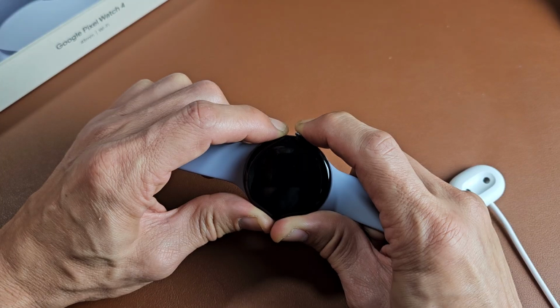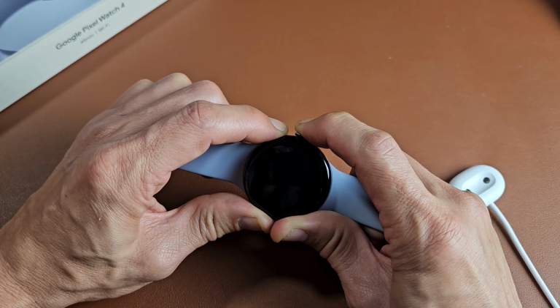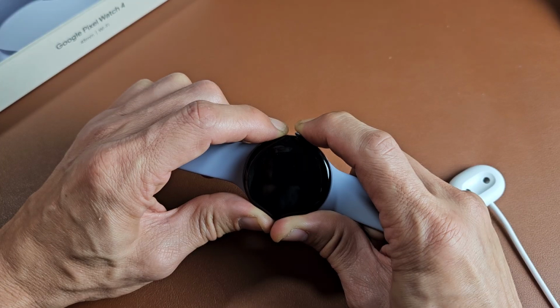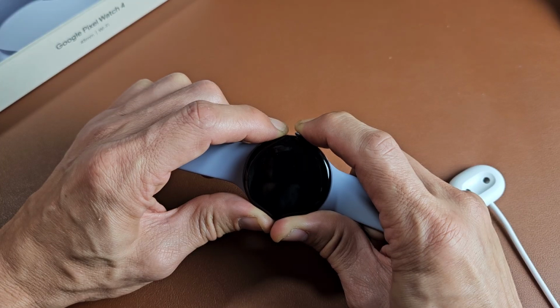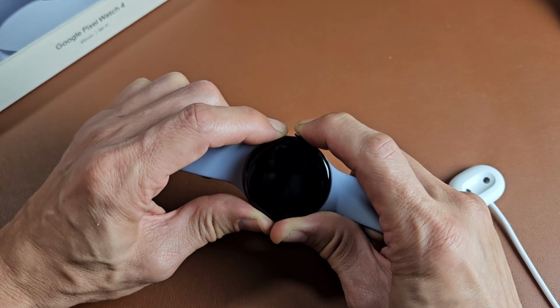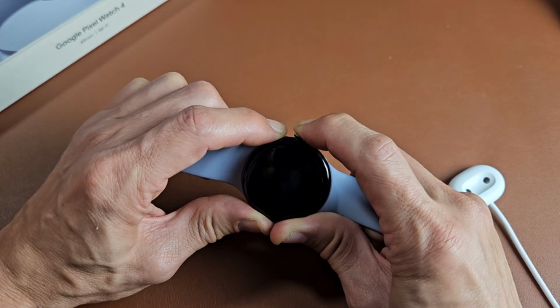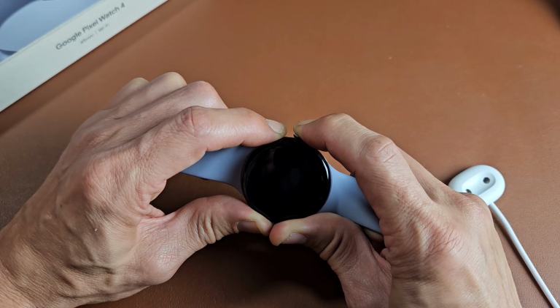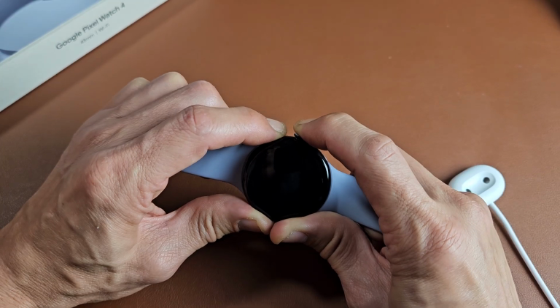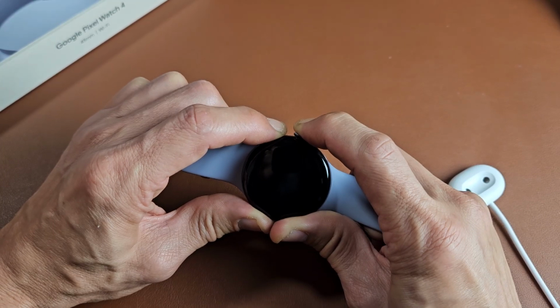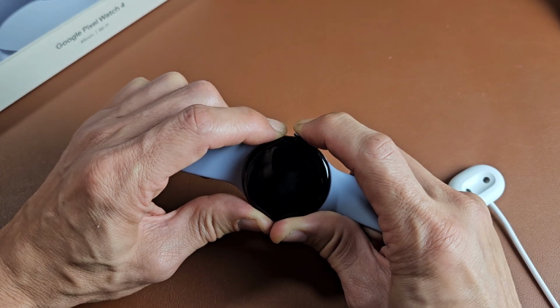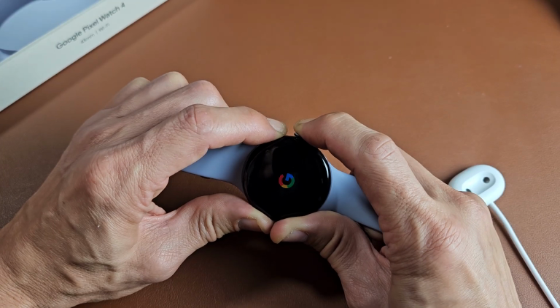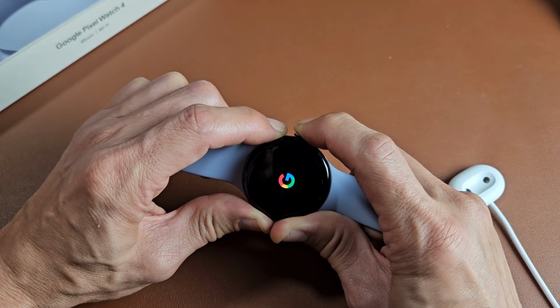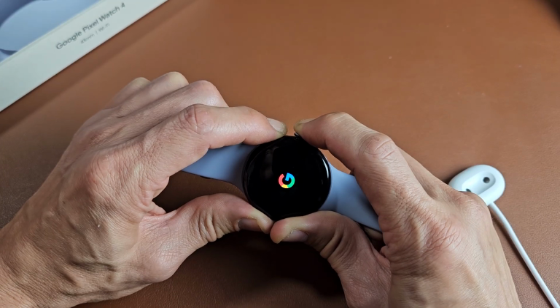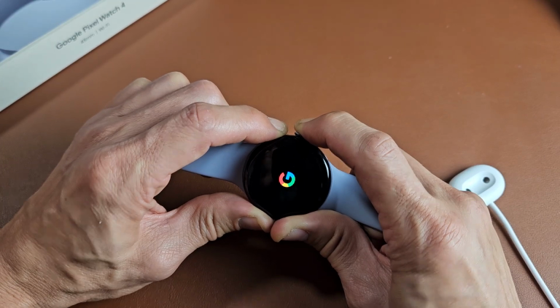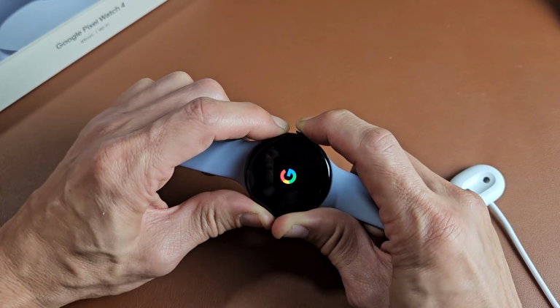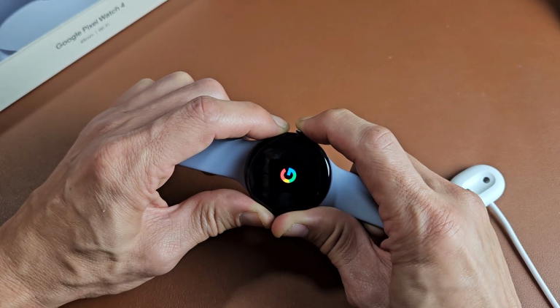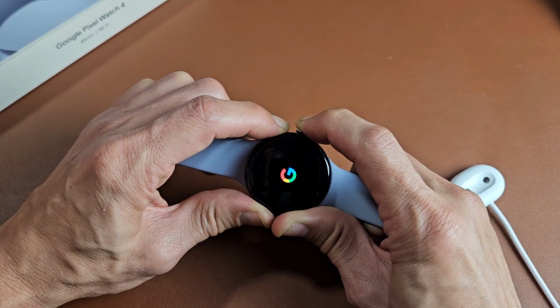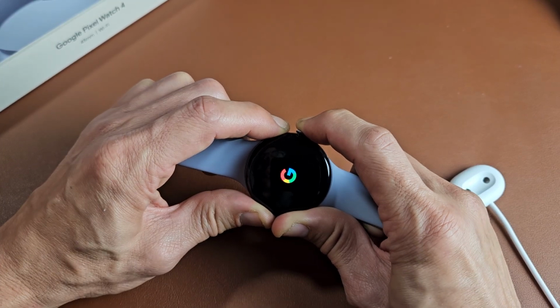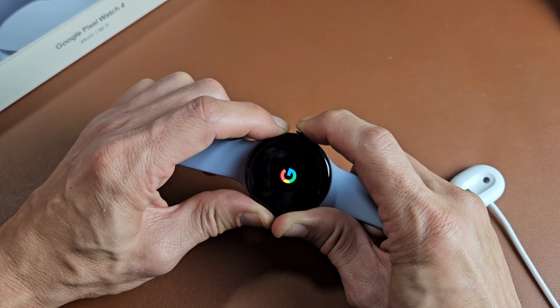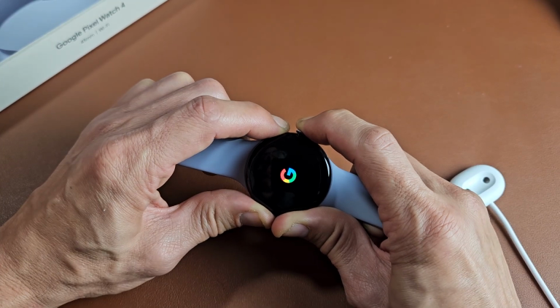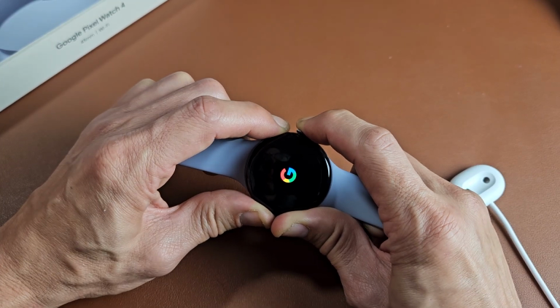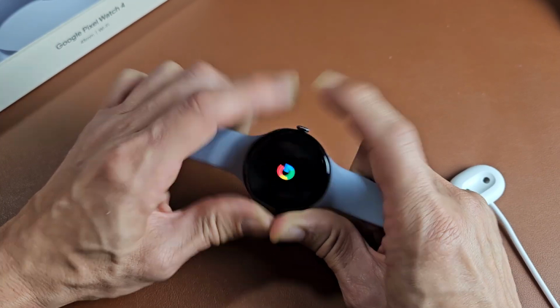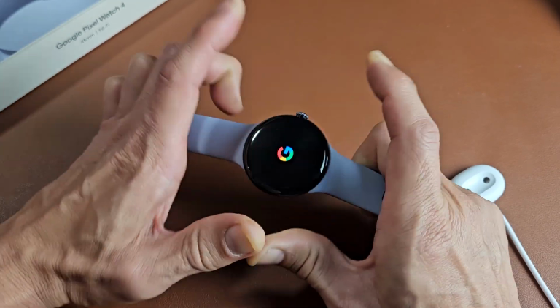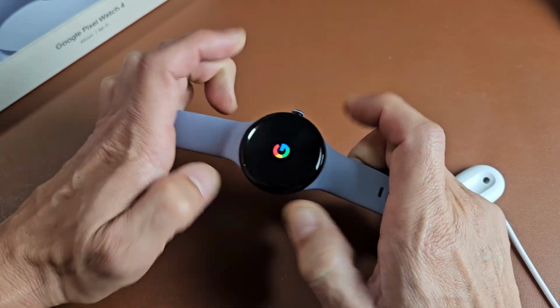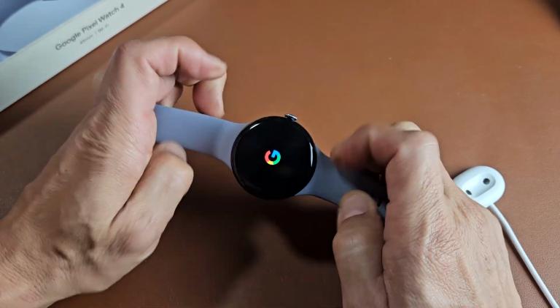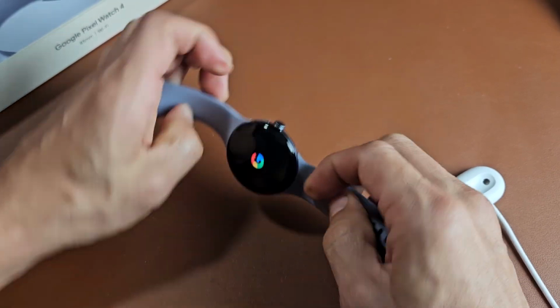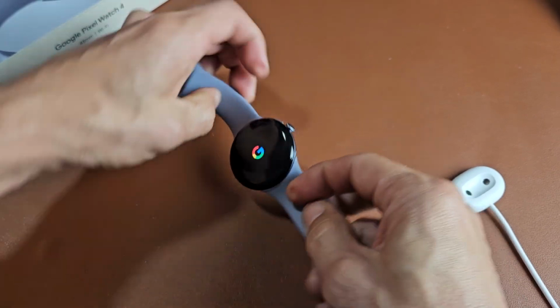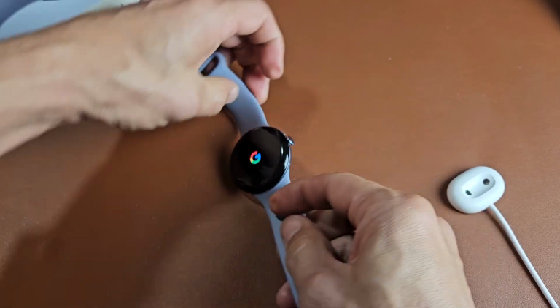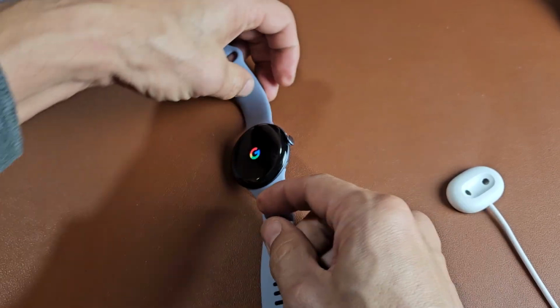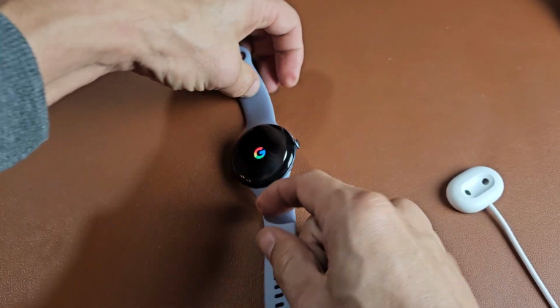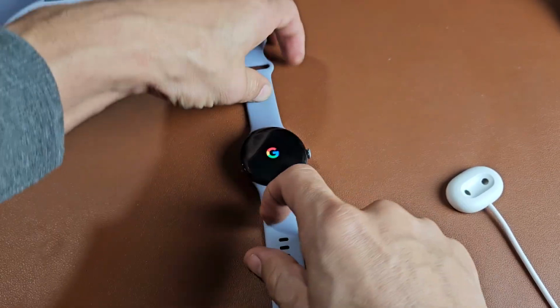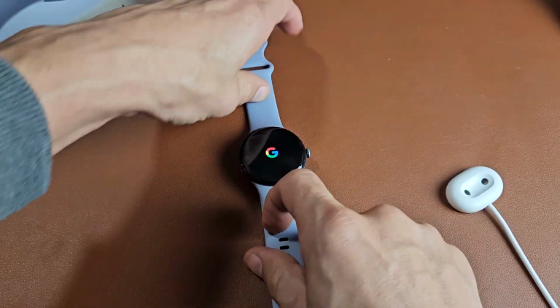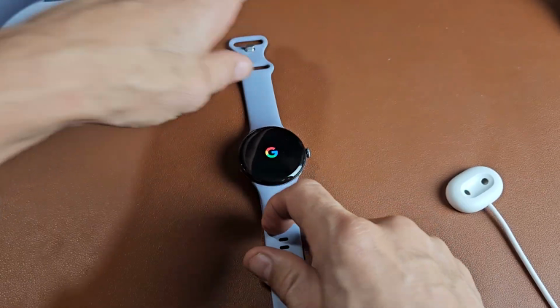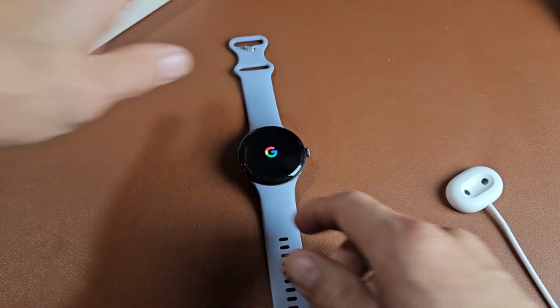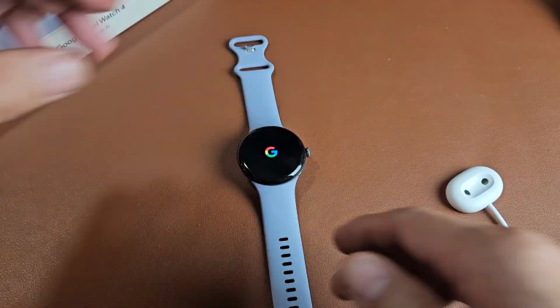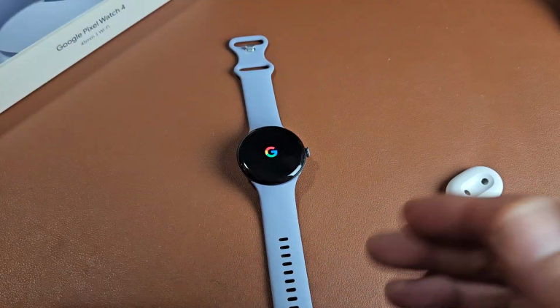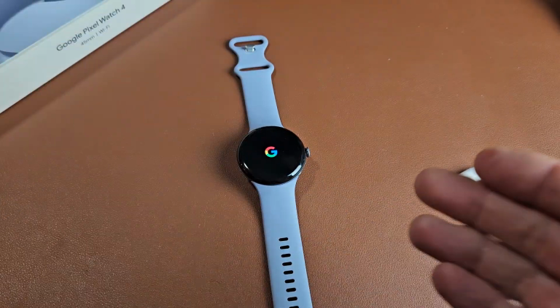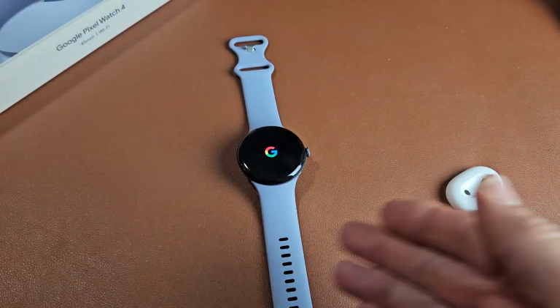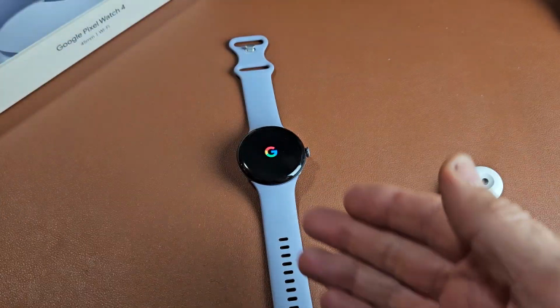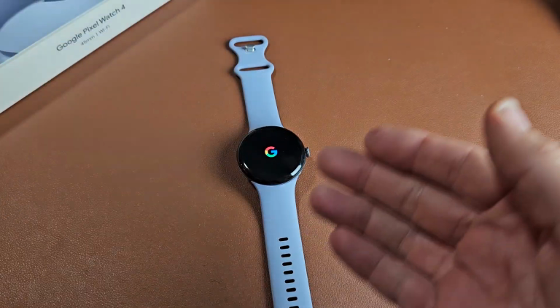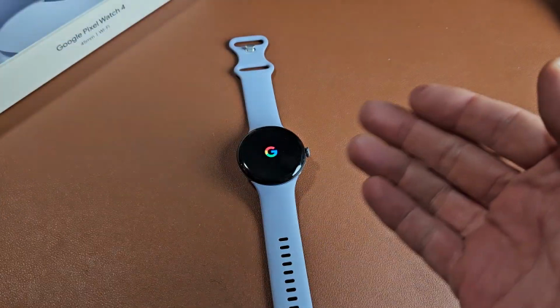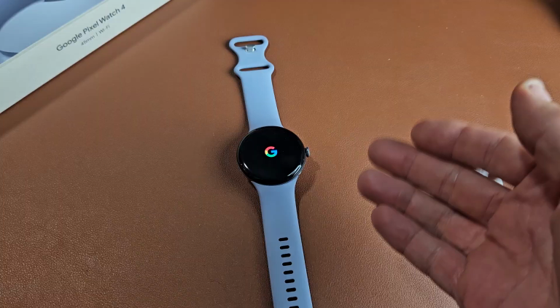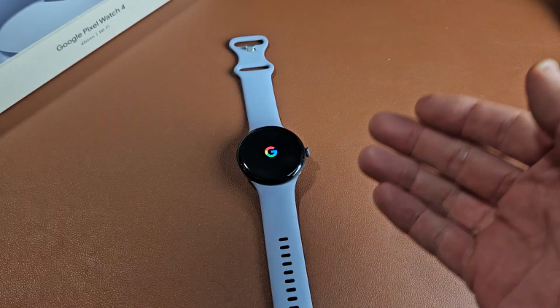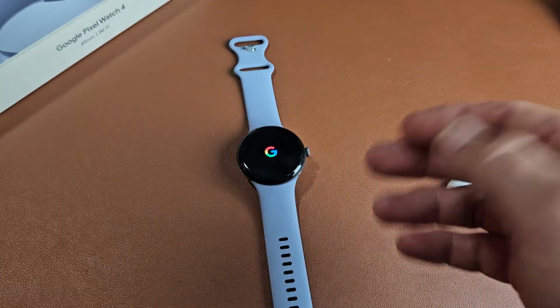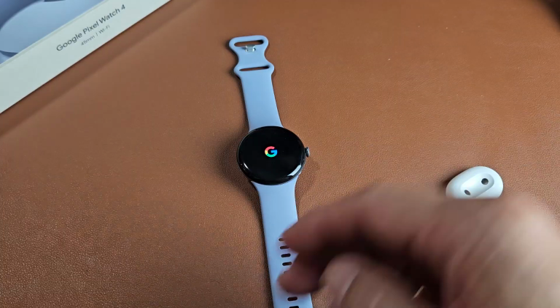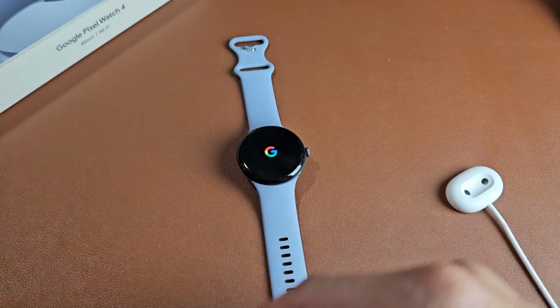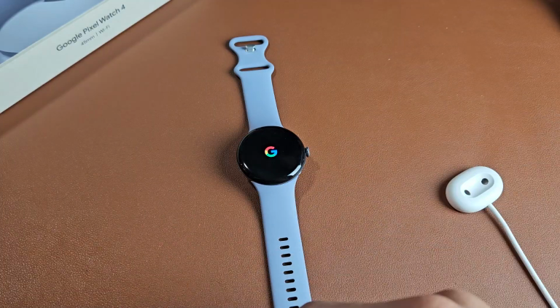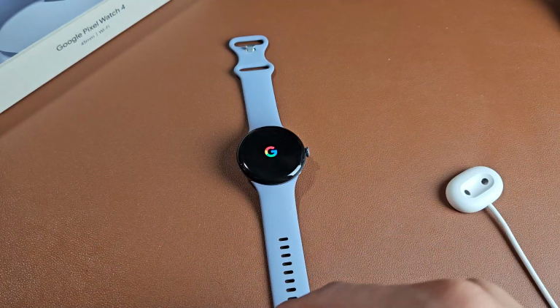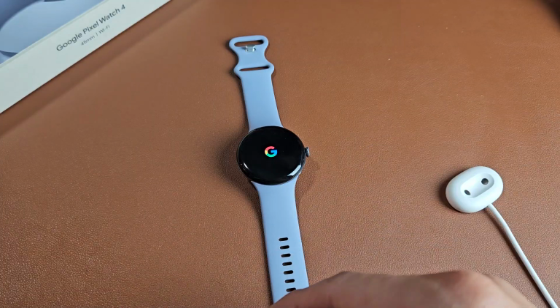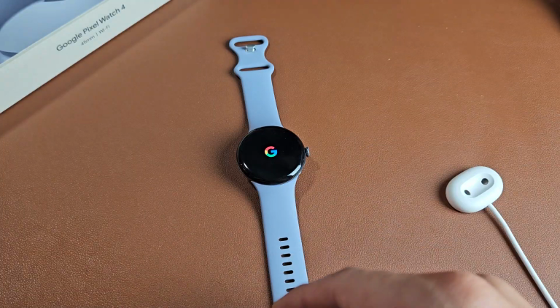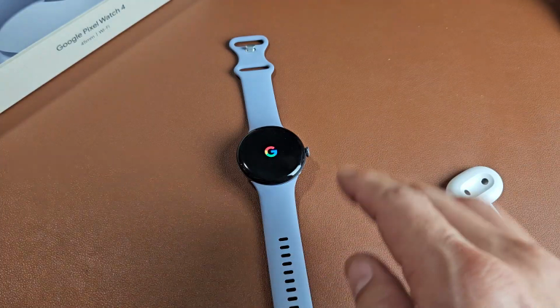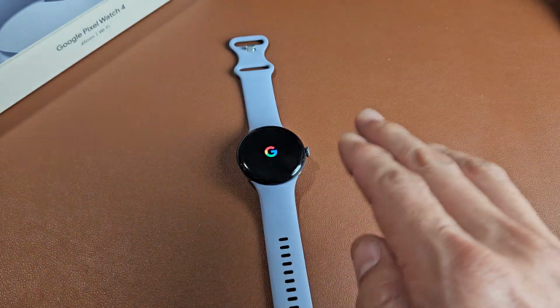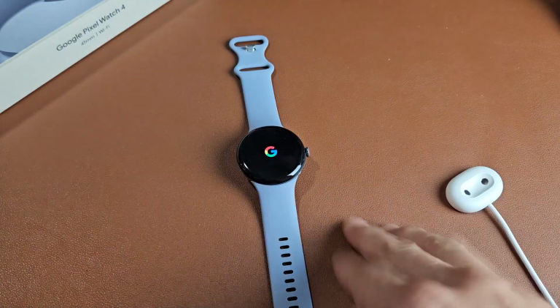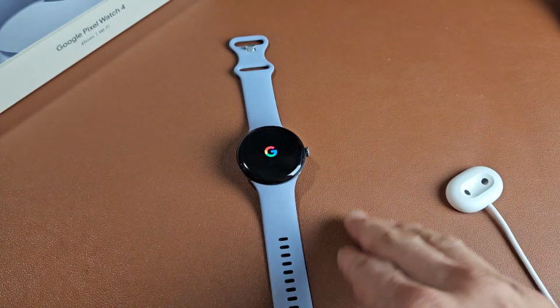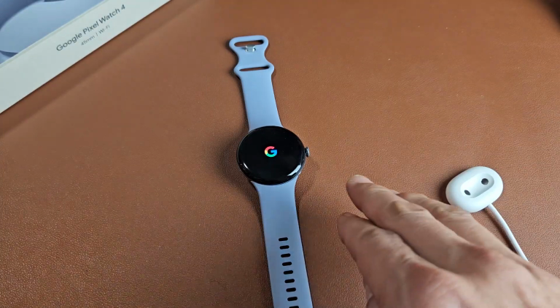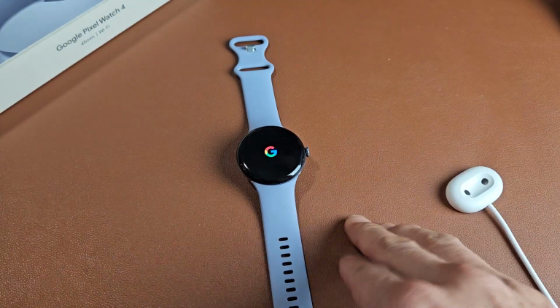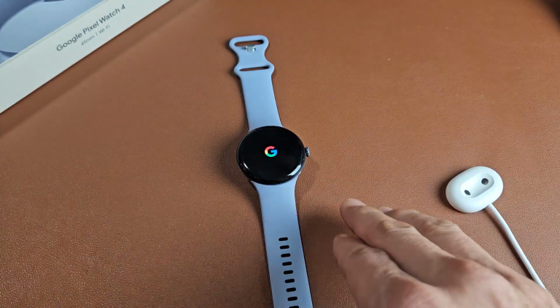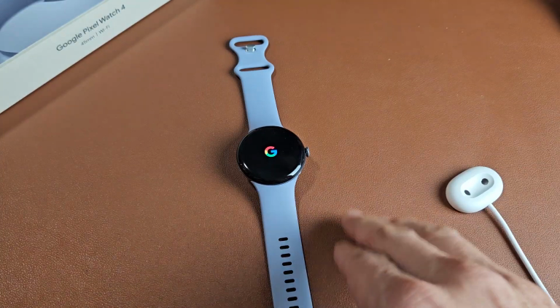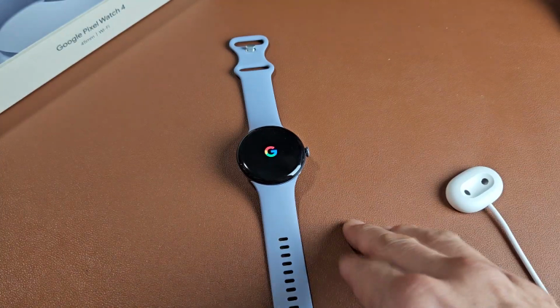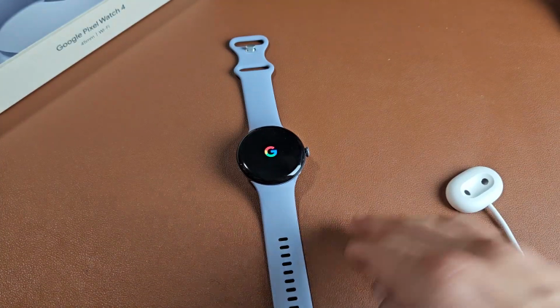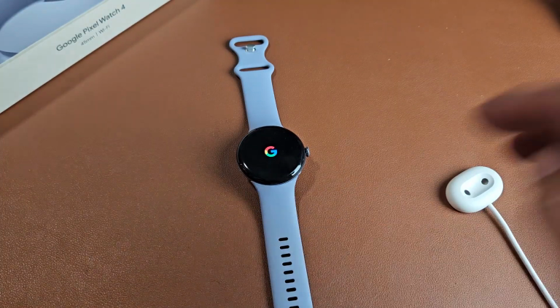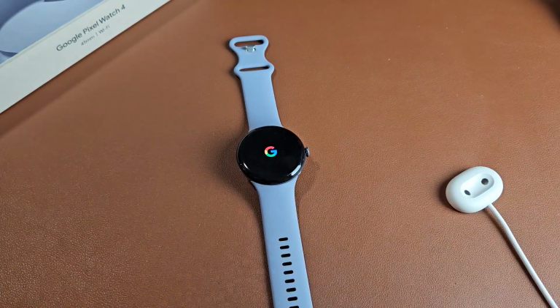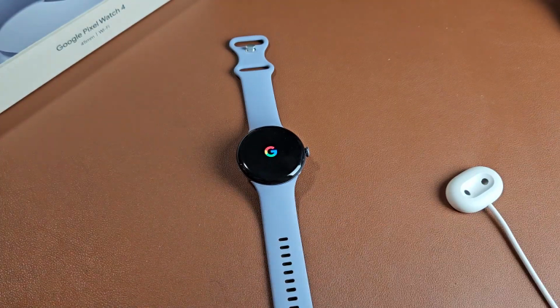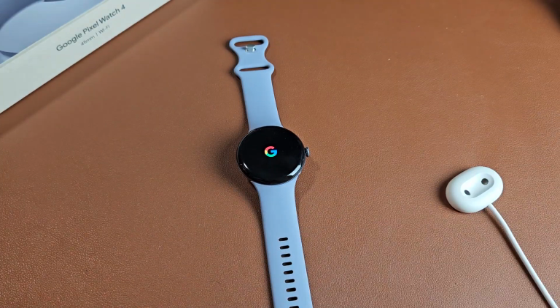It just turned off — I'm still holding. There's the Google logo. Now go ahead and let go and let it boot up normally, and hopefully you are up and running.